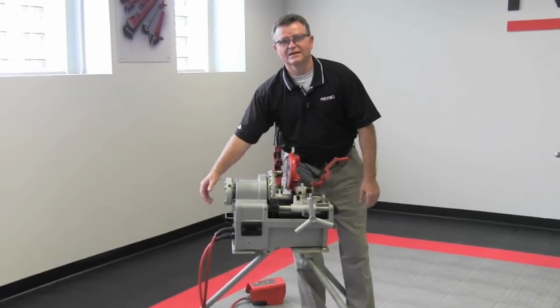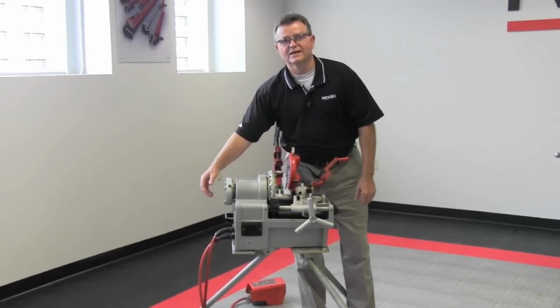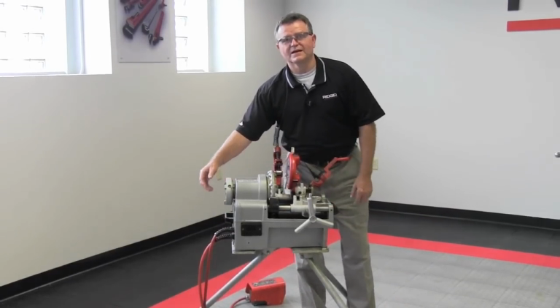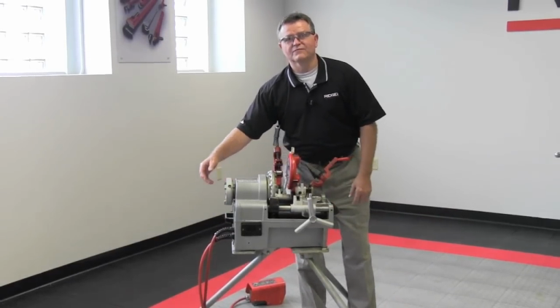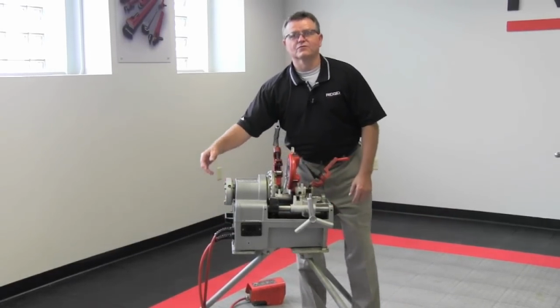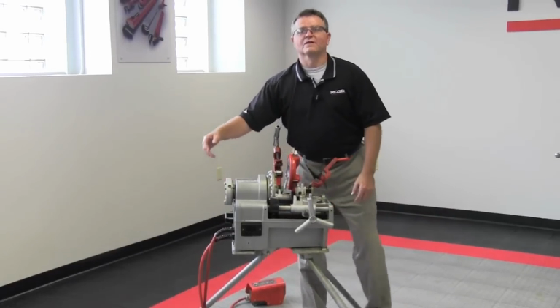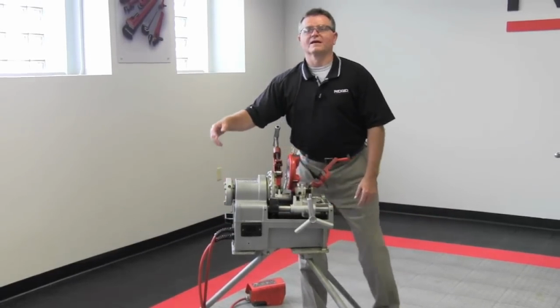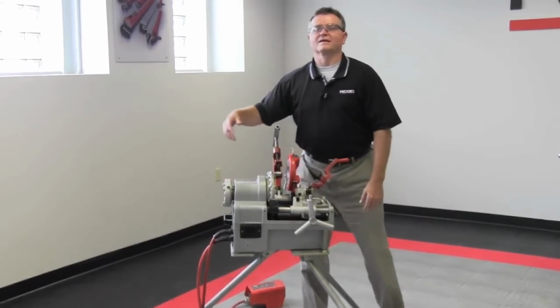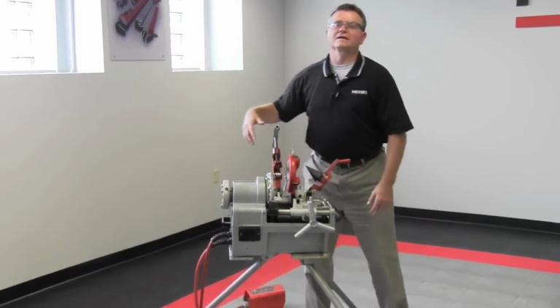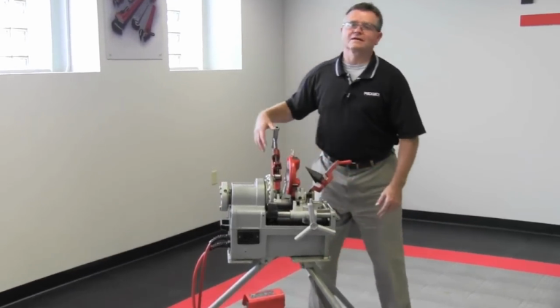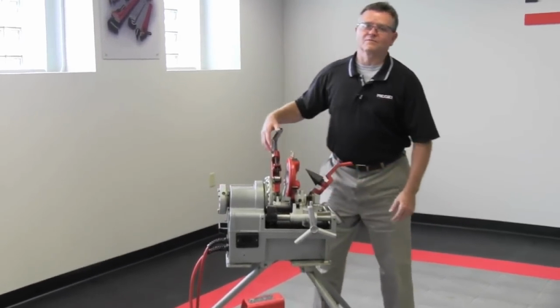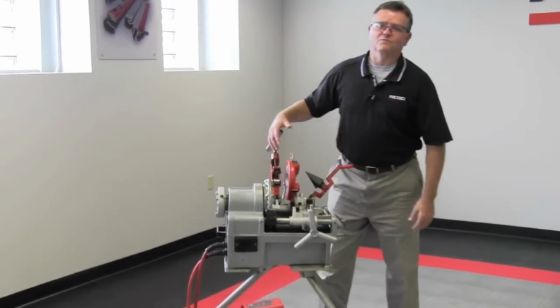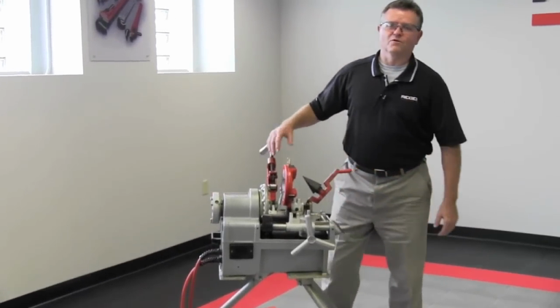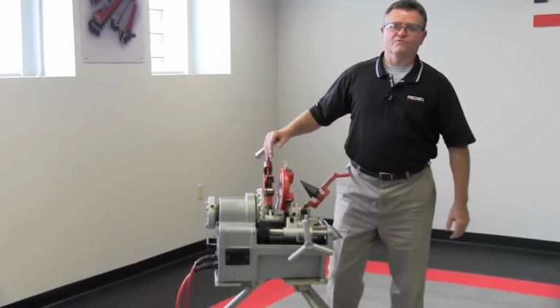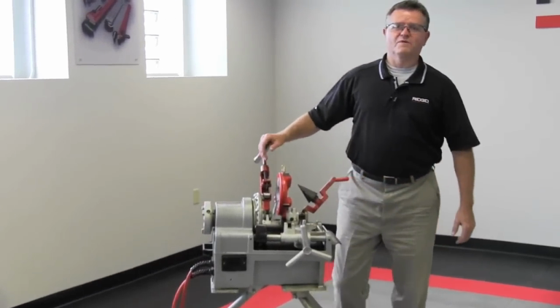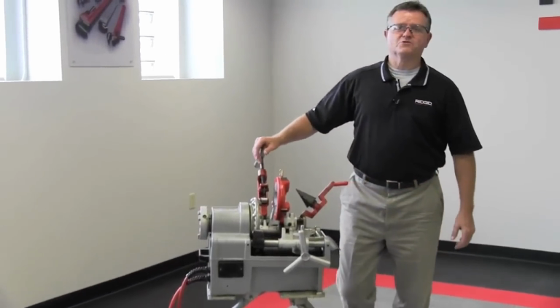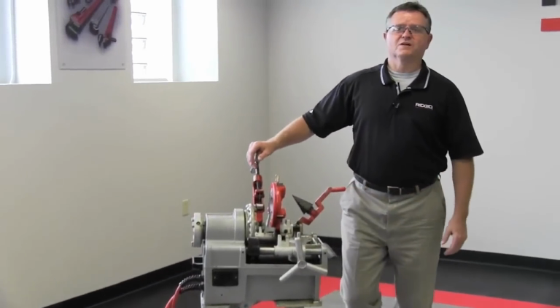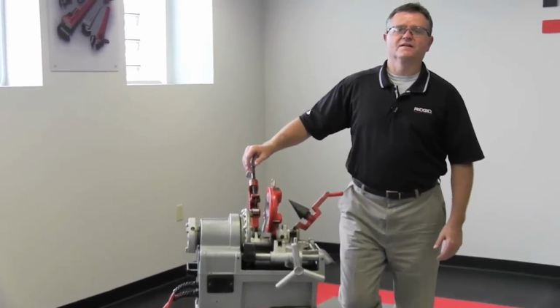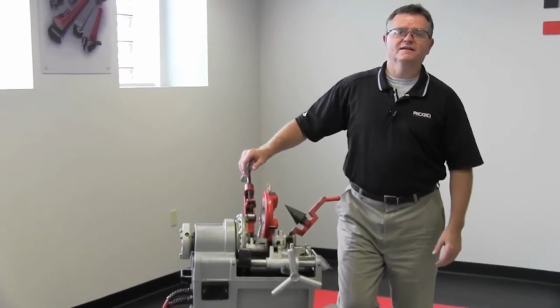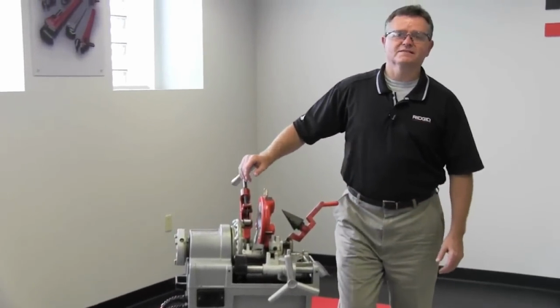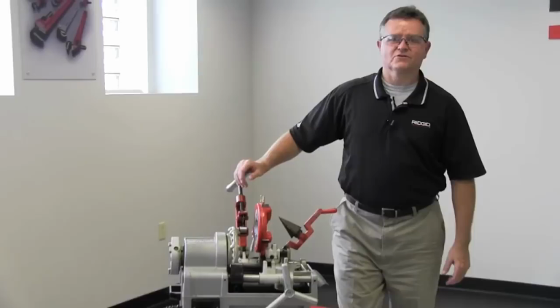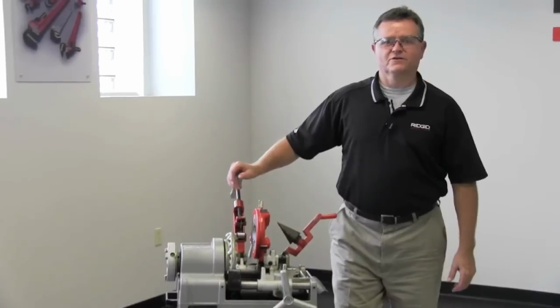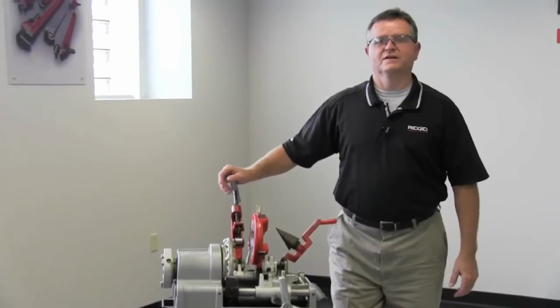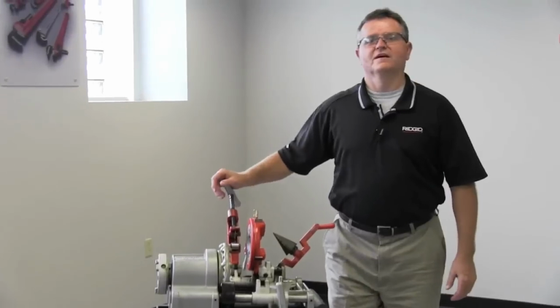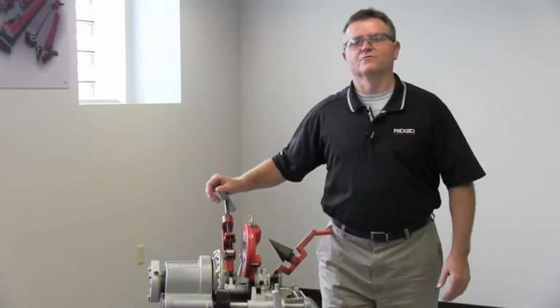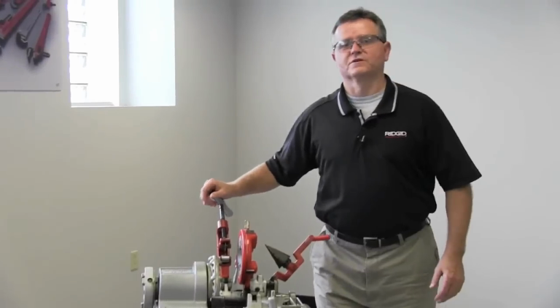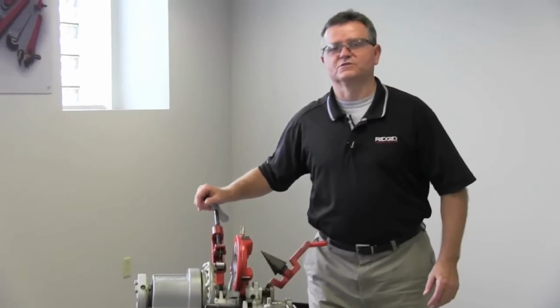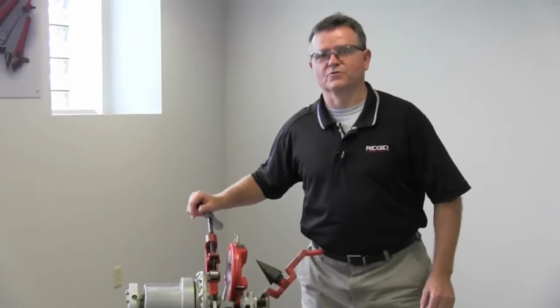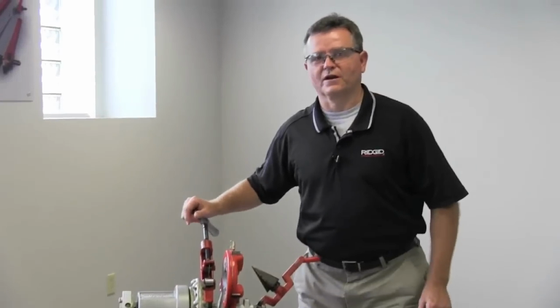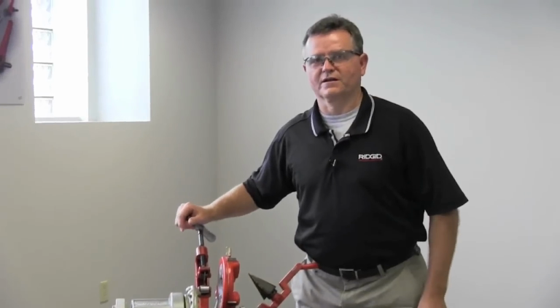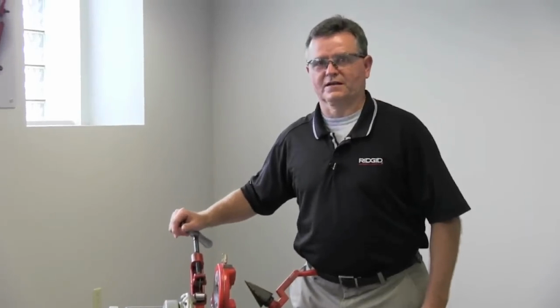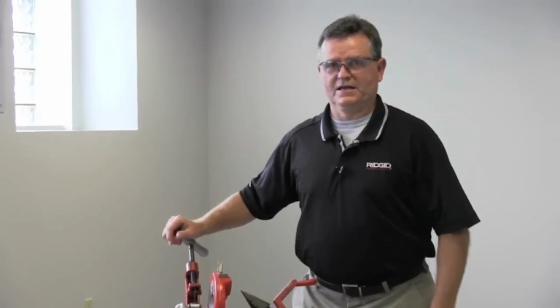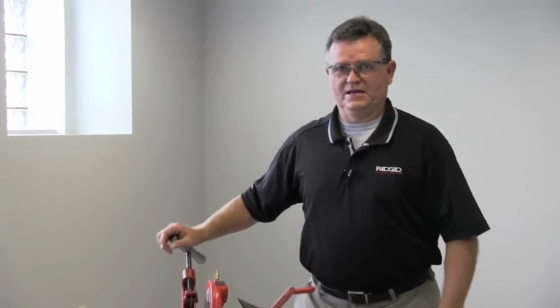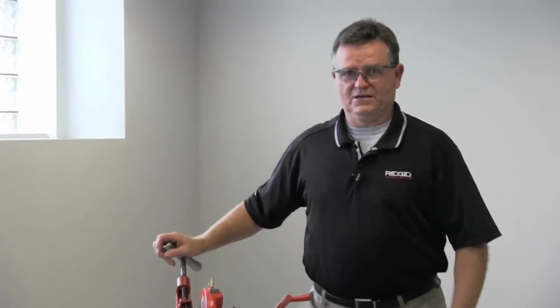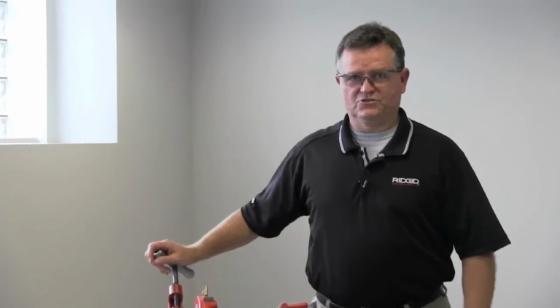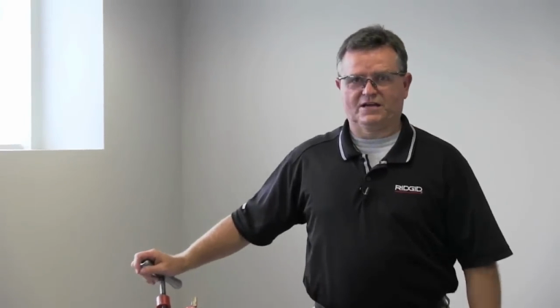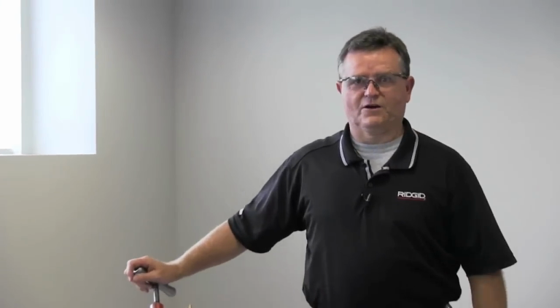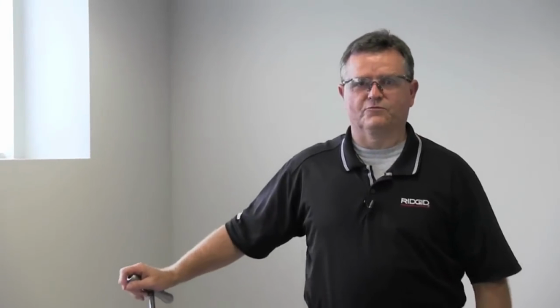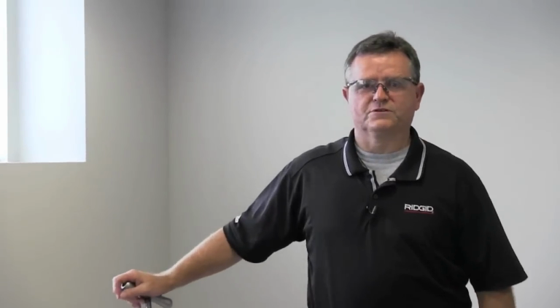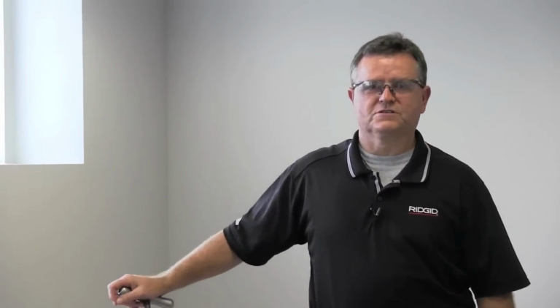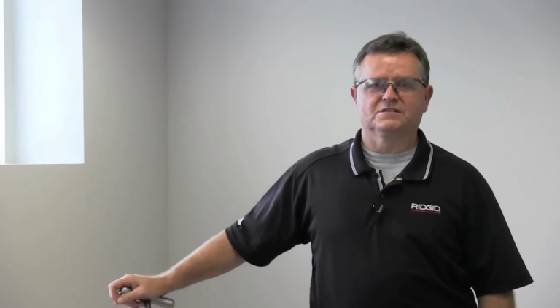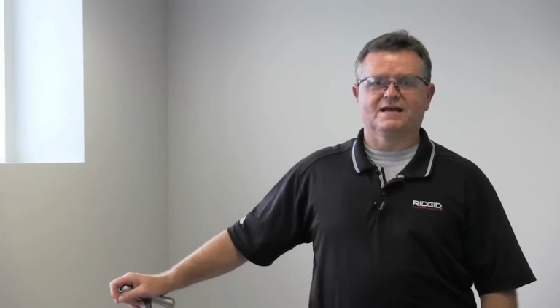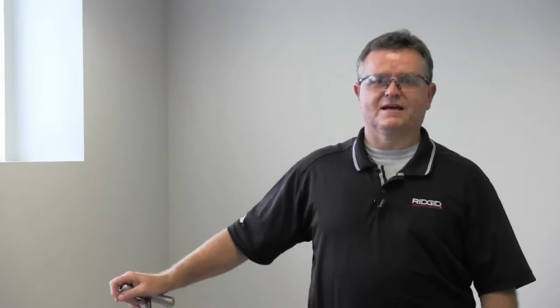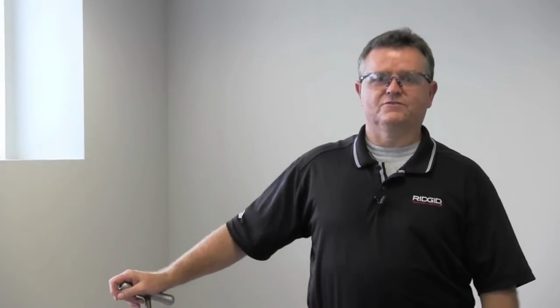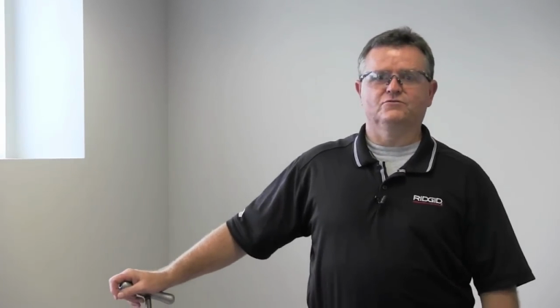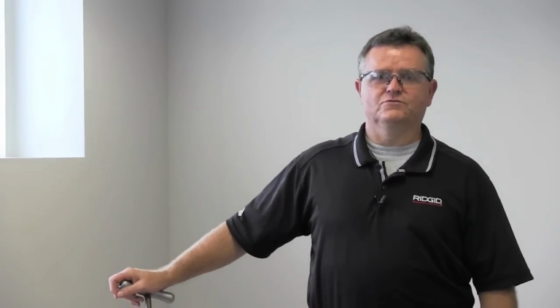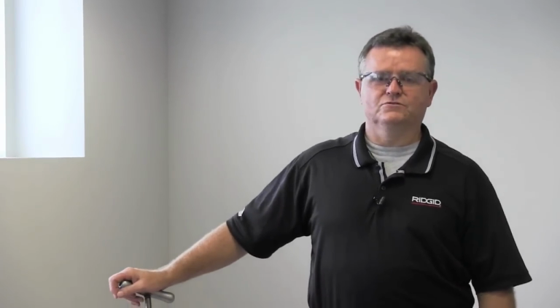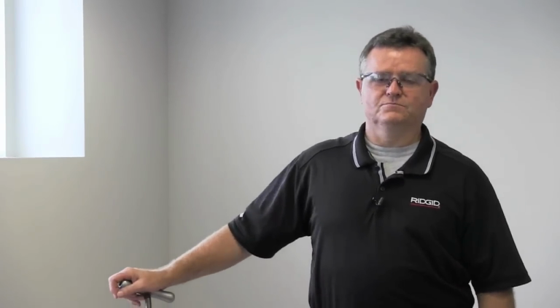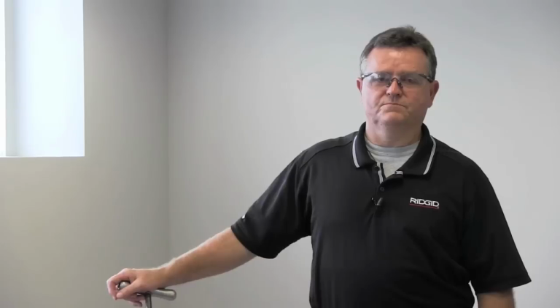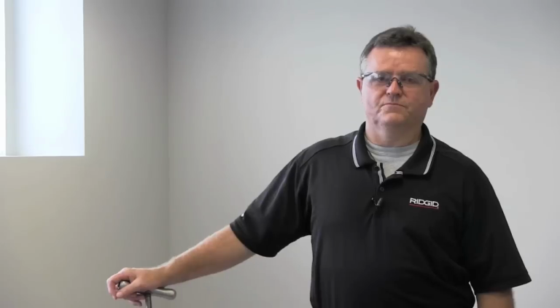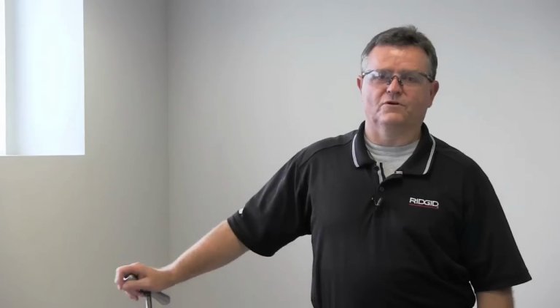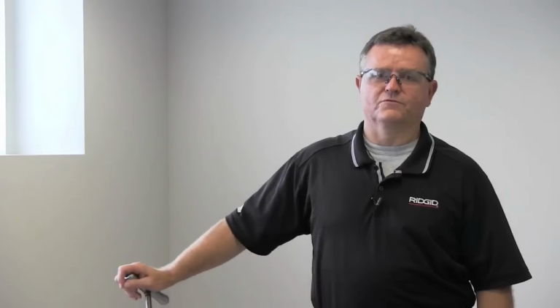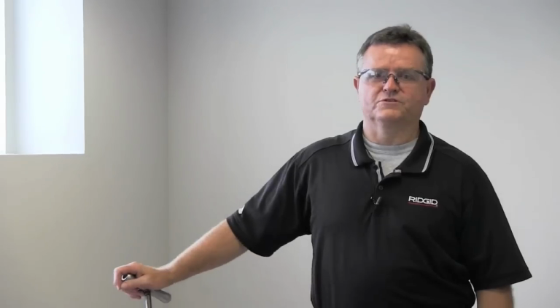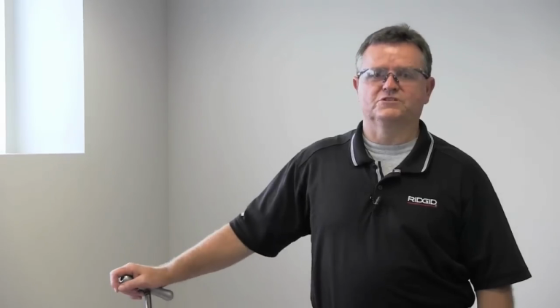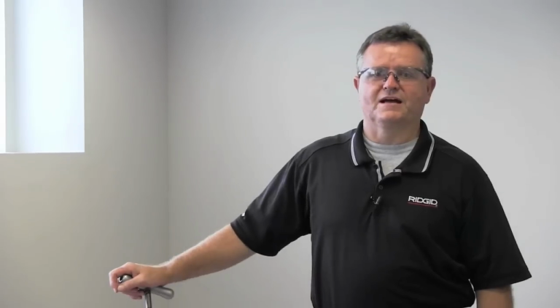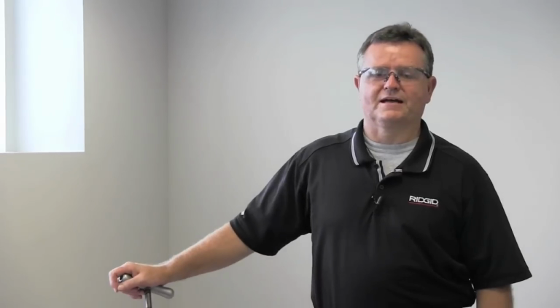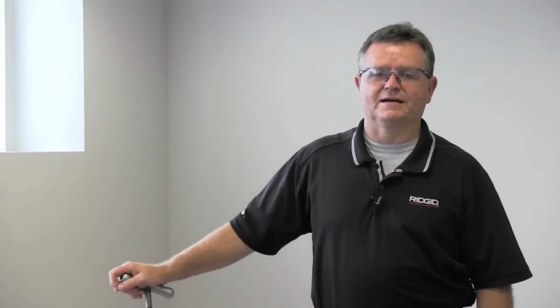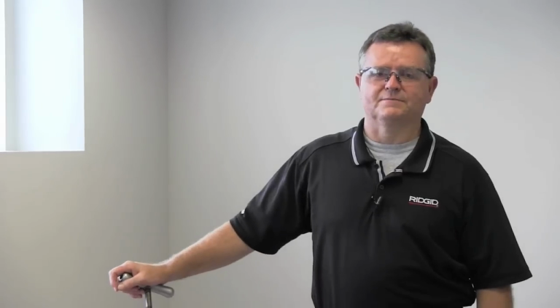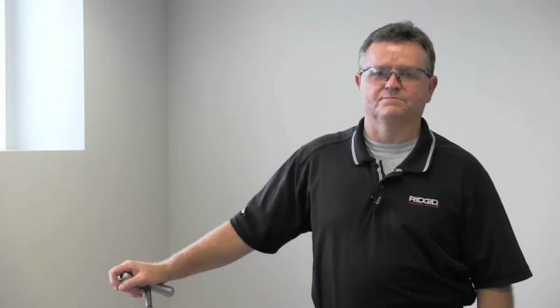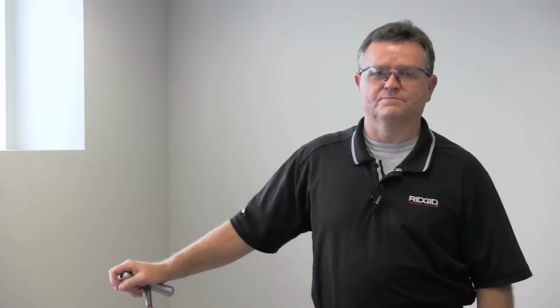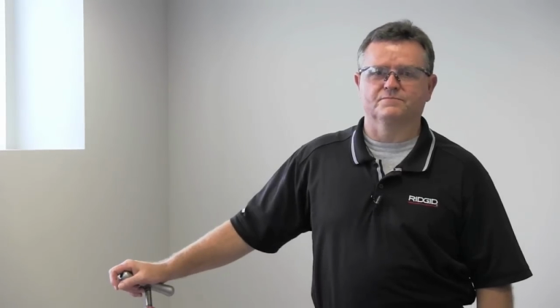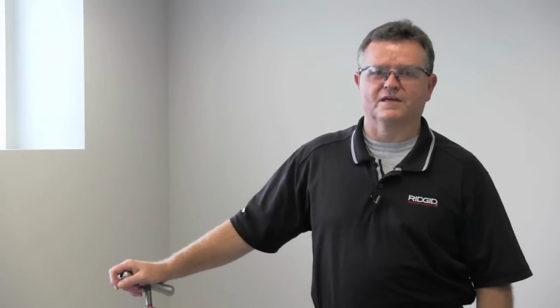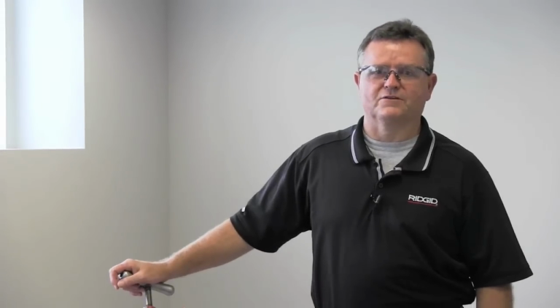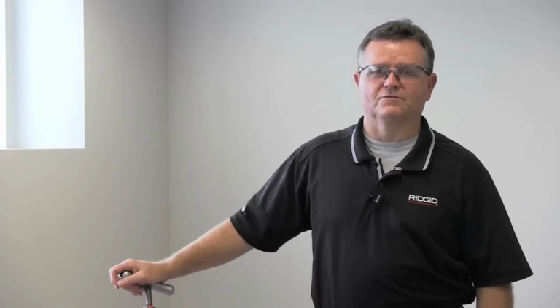If you'd like more information on this or any other RIDGID product, check out RIDGID today on YouTube or RIDGID.com. Thank you.